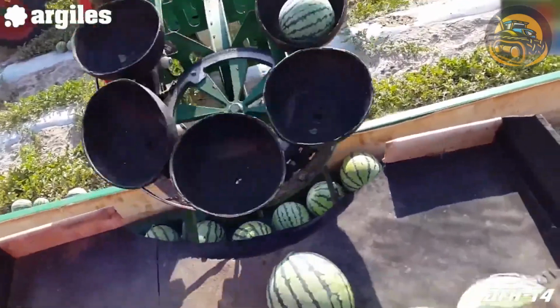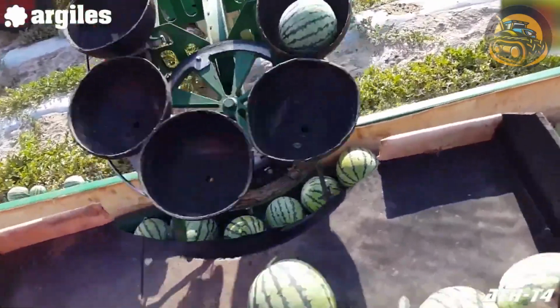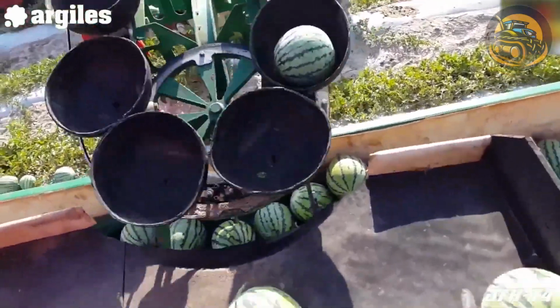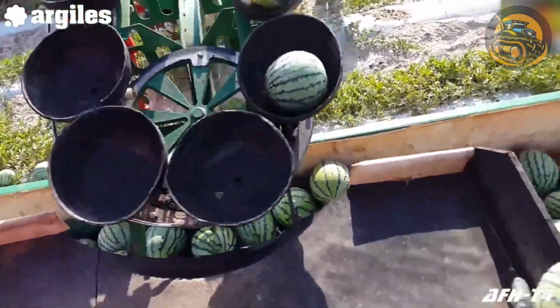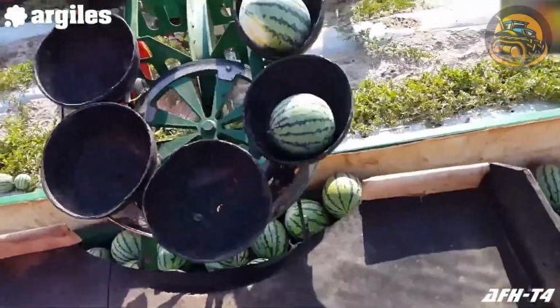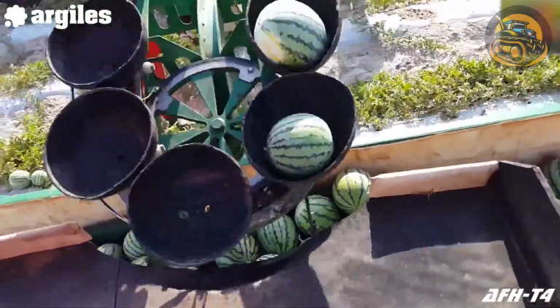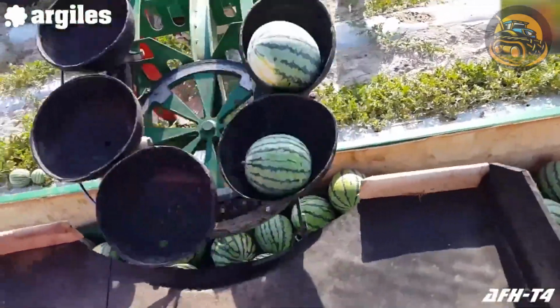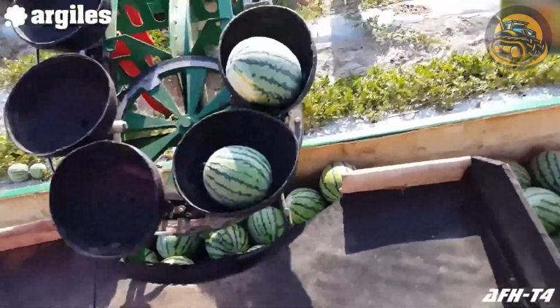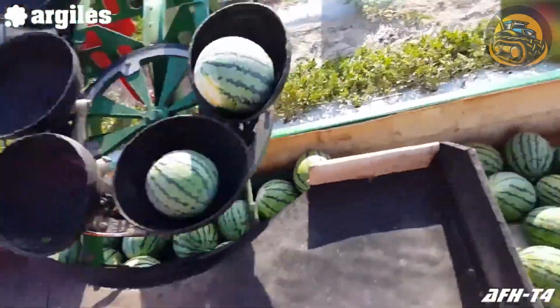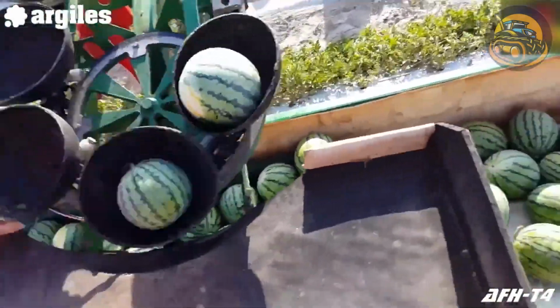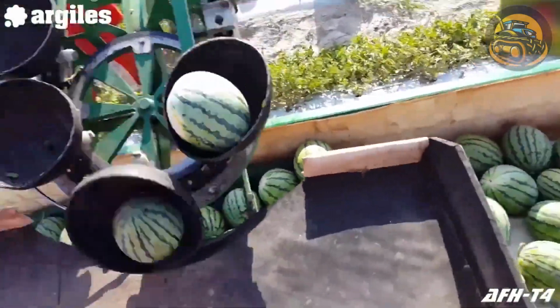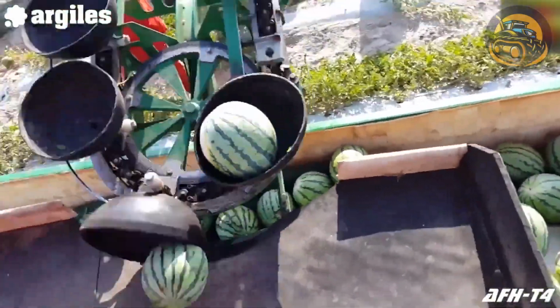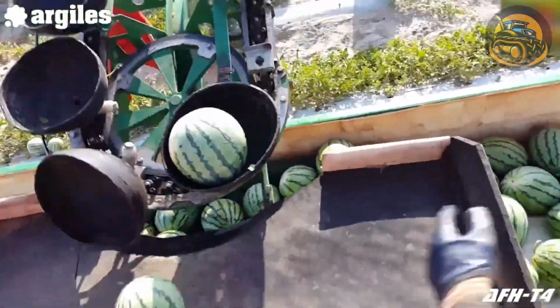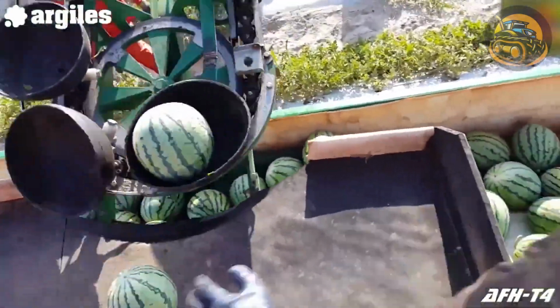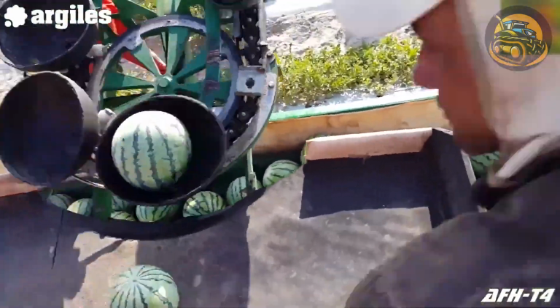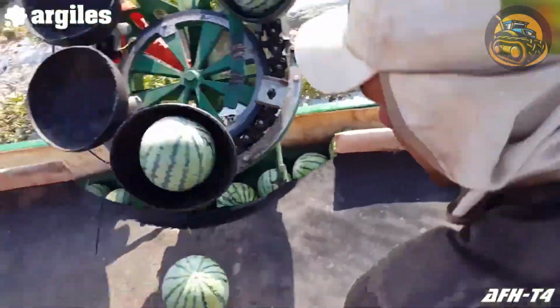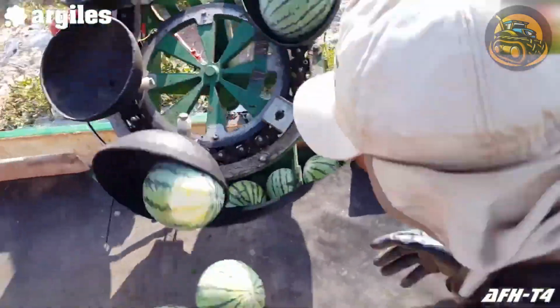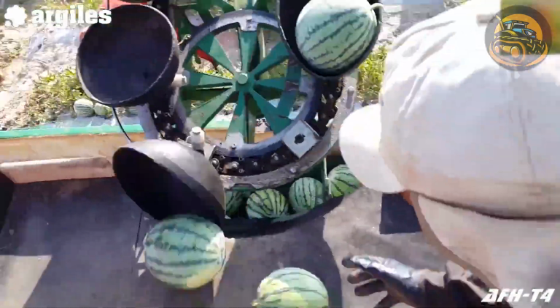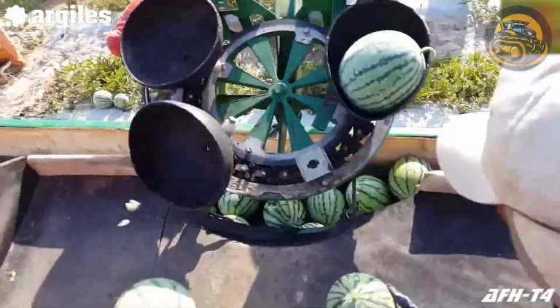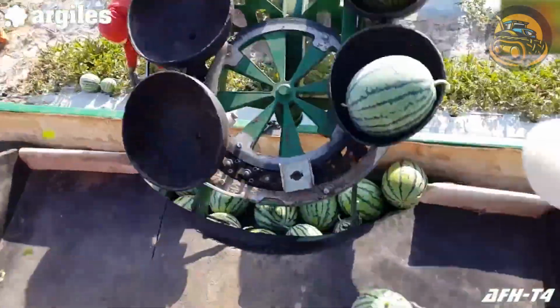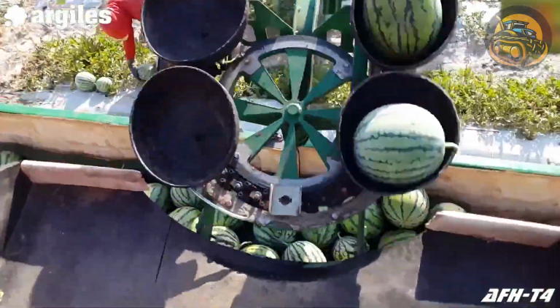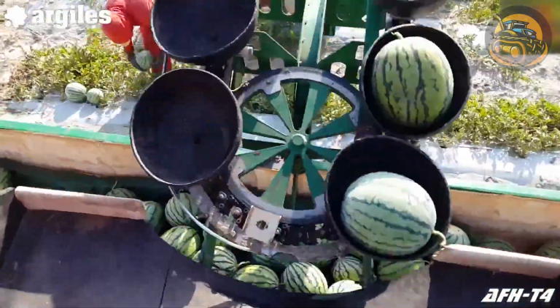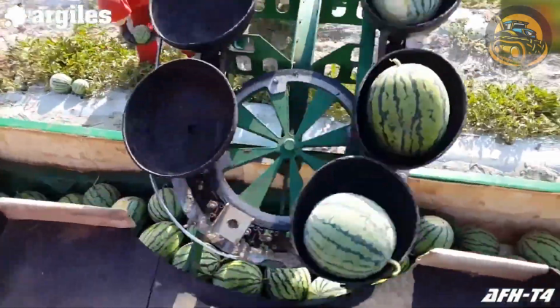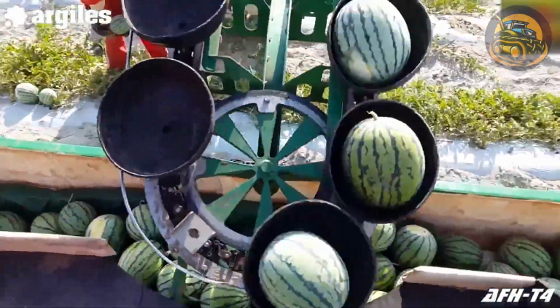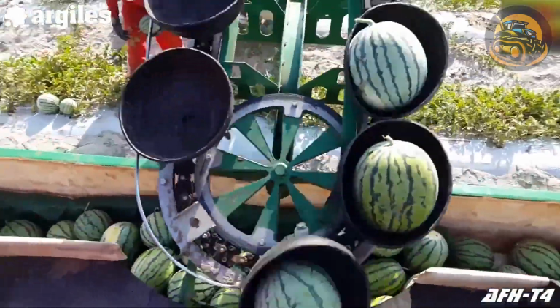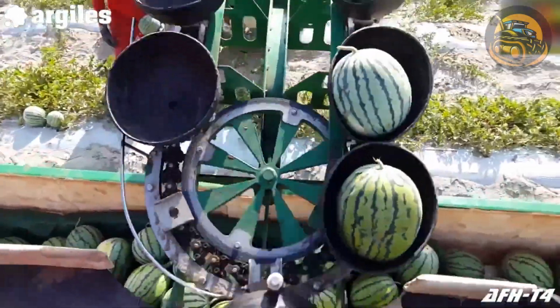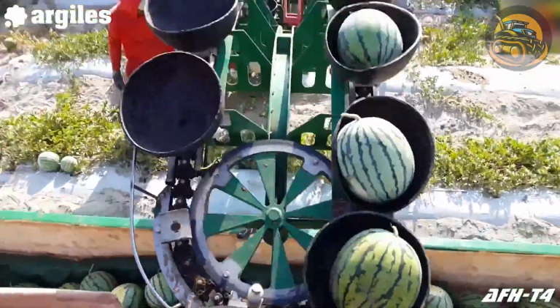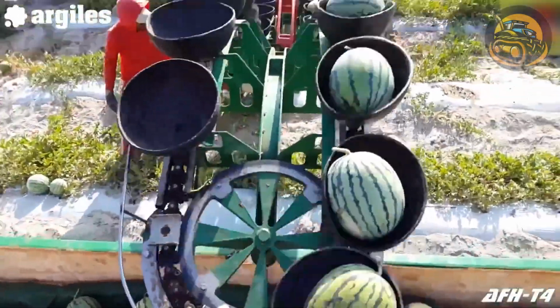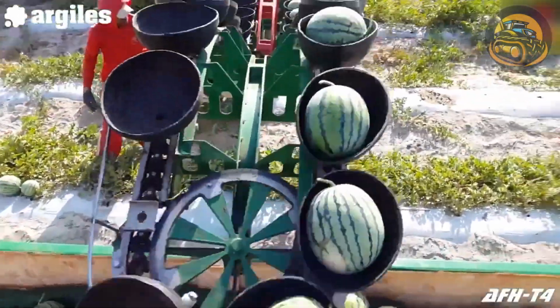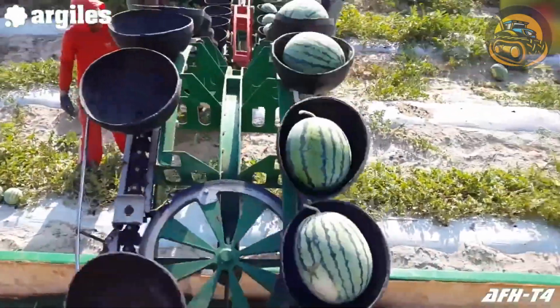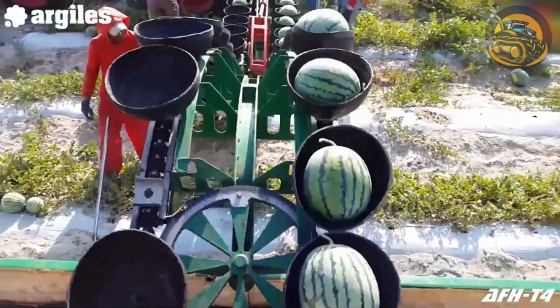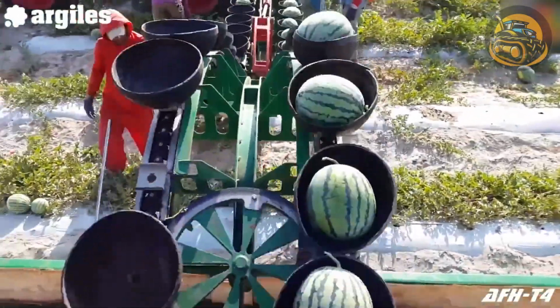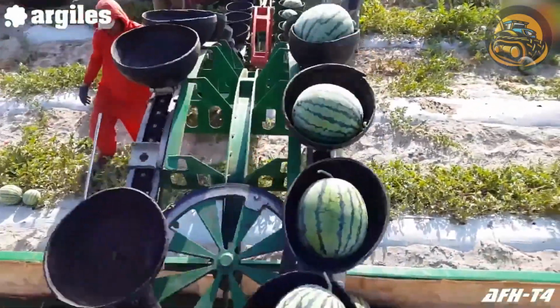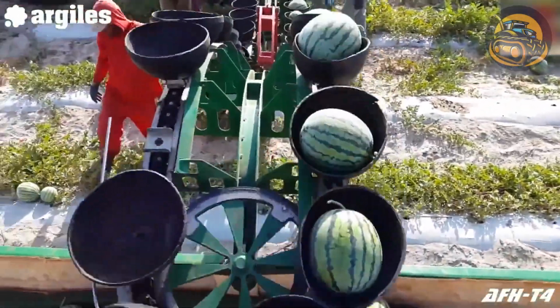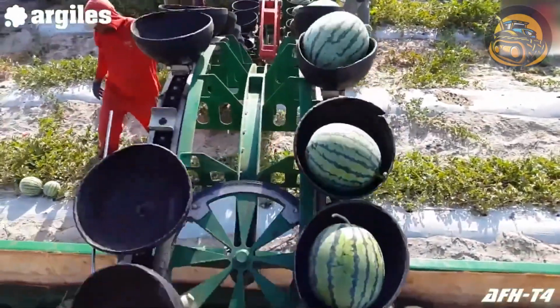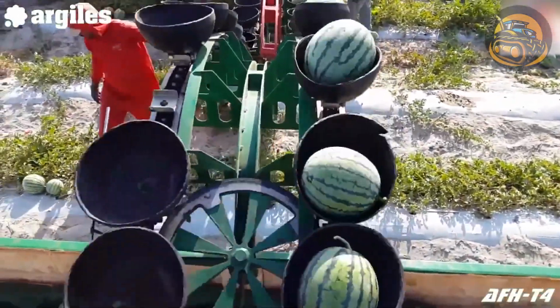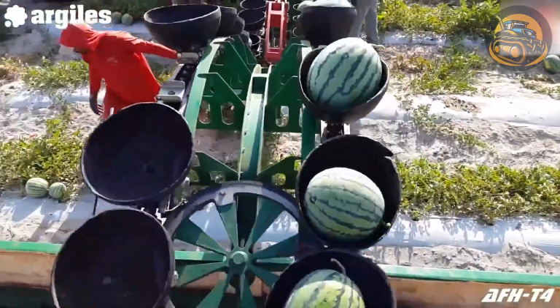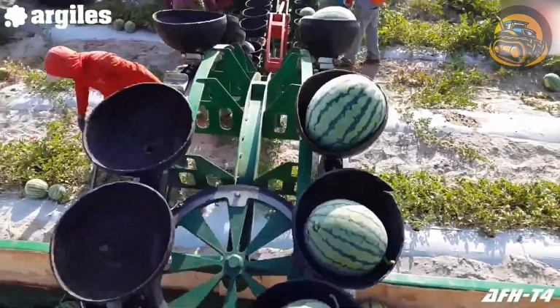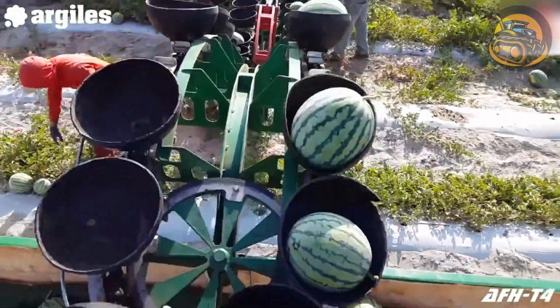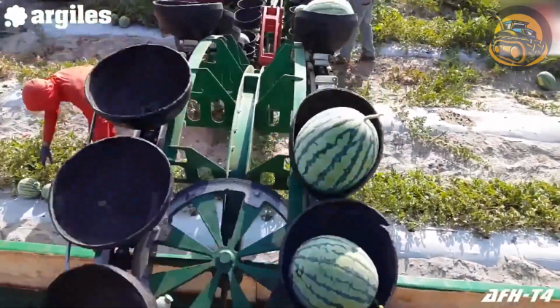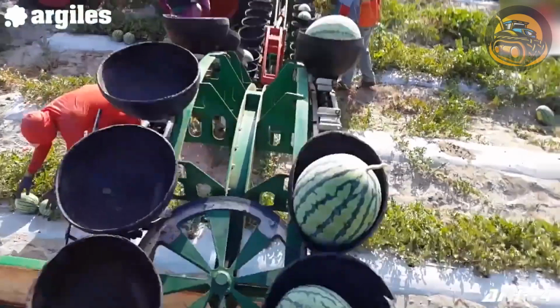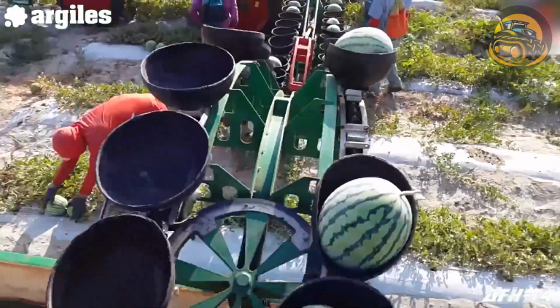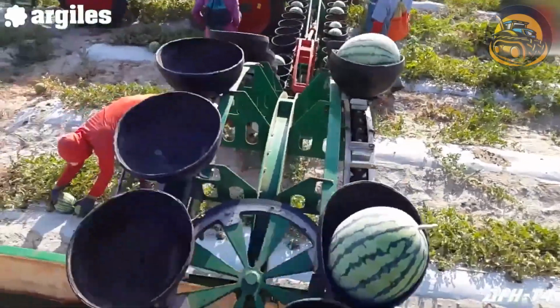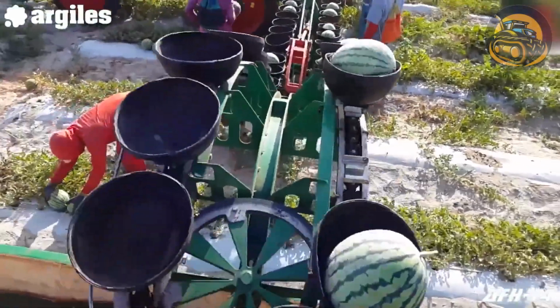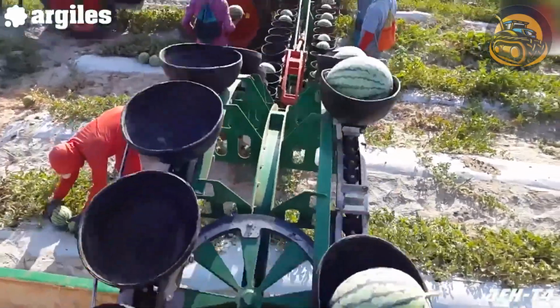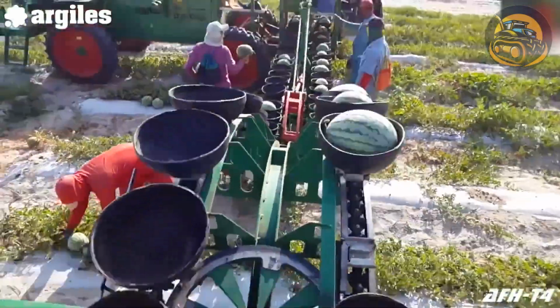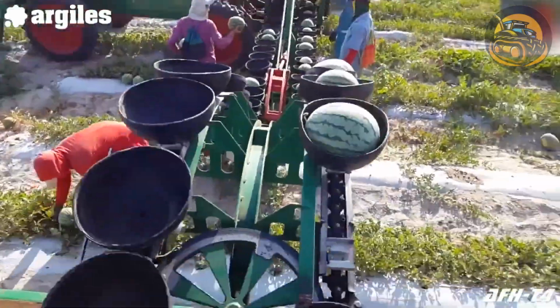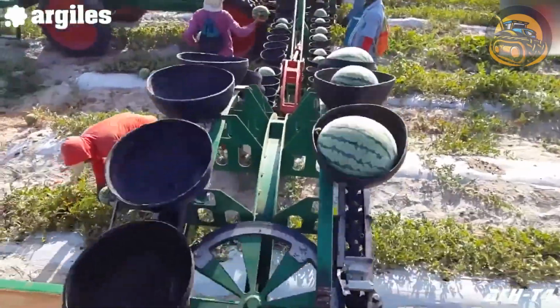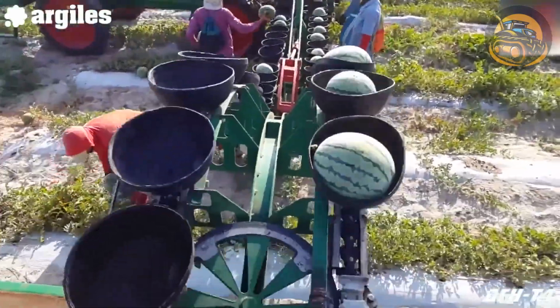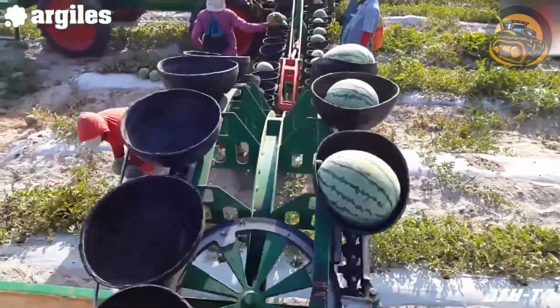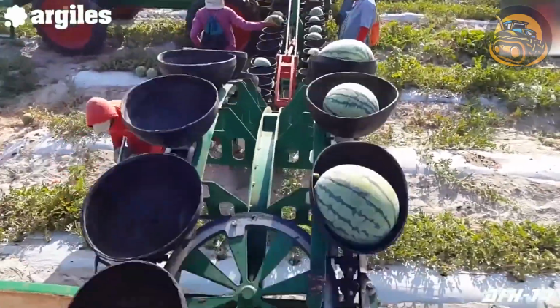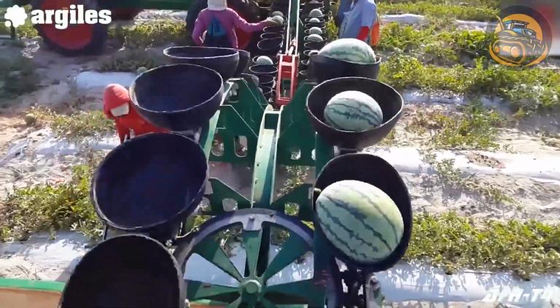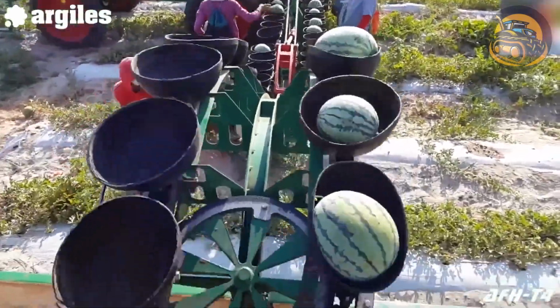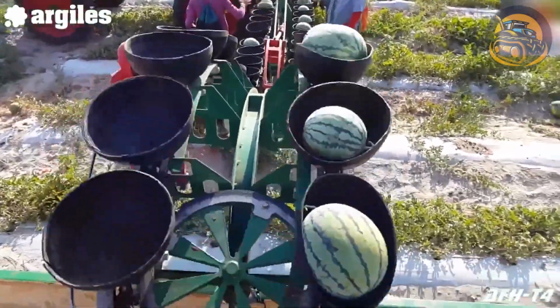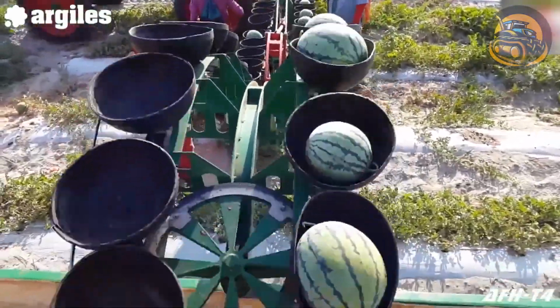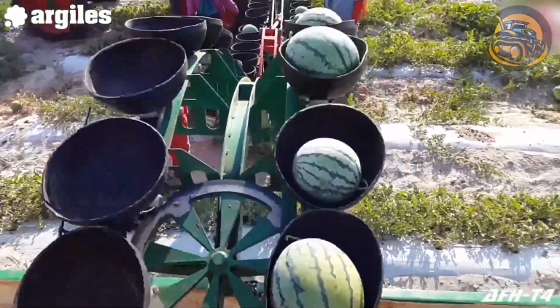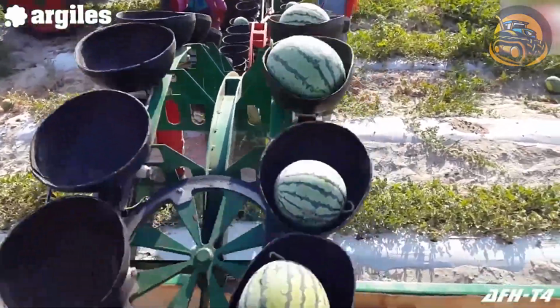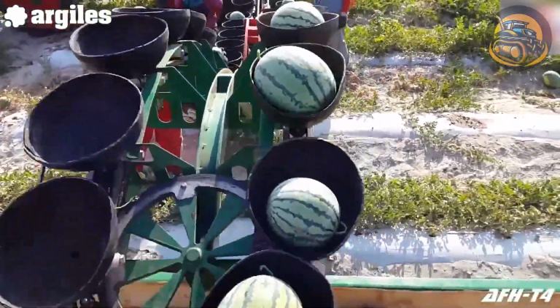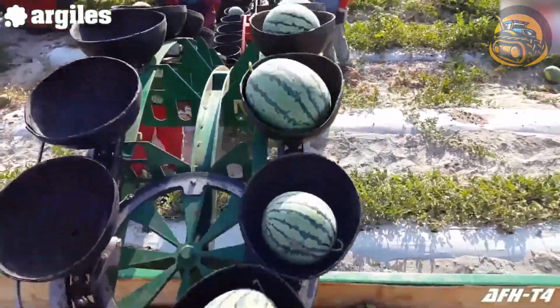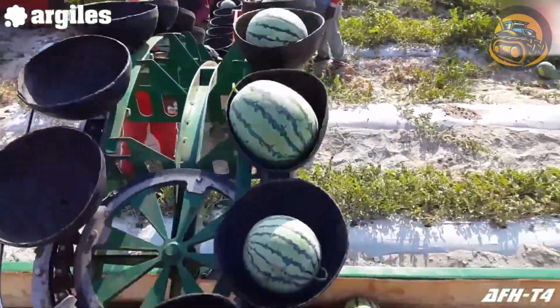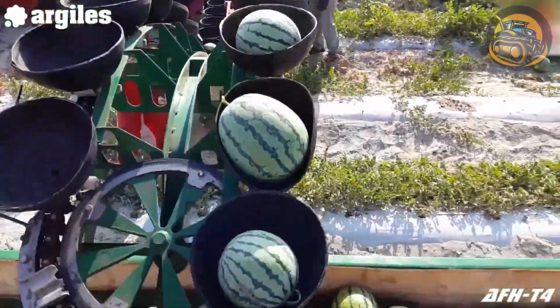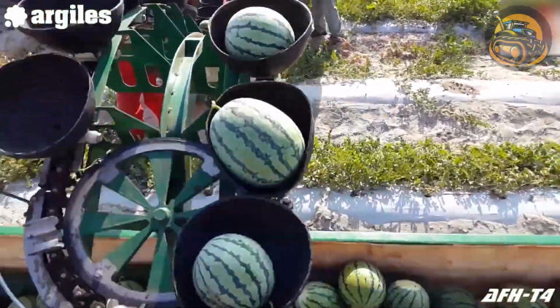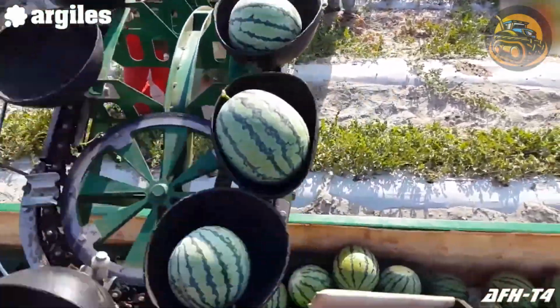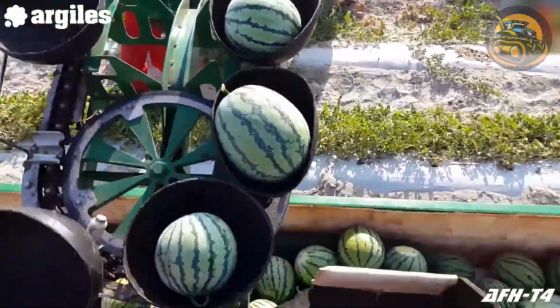The first watermelon rolls onto the conveyor belt, greeted by a chorus of whirs and clicks as the machine springs into action.